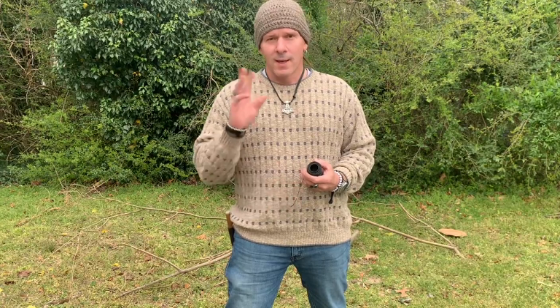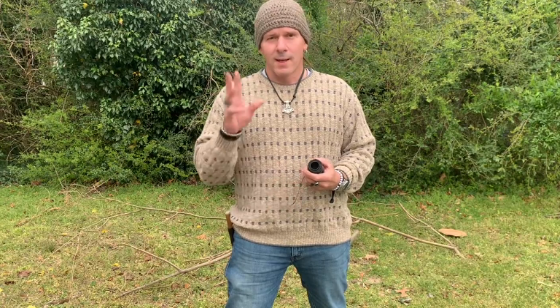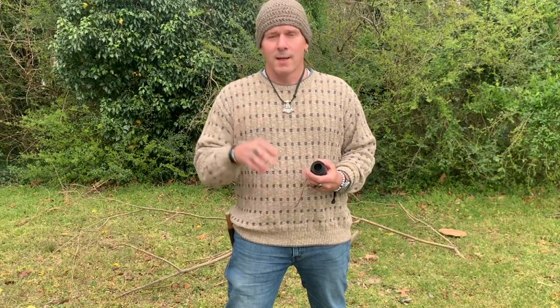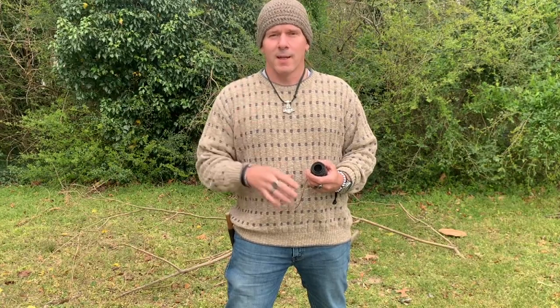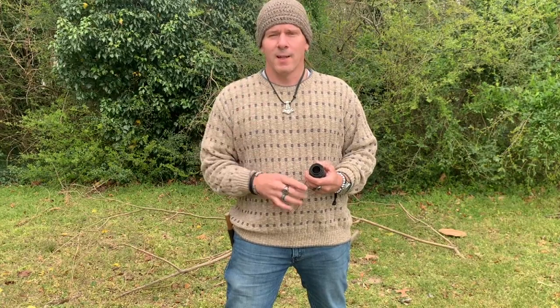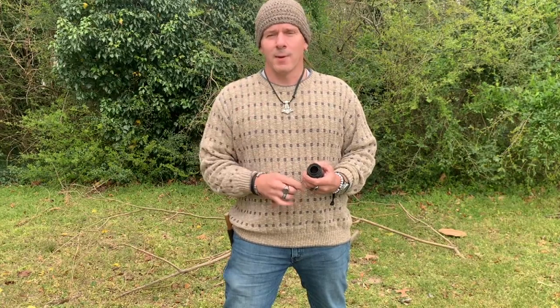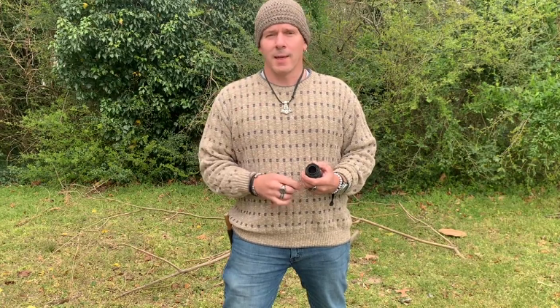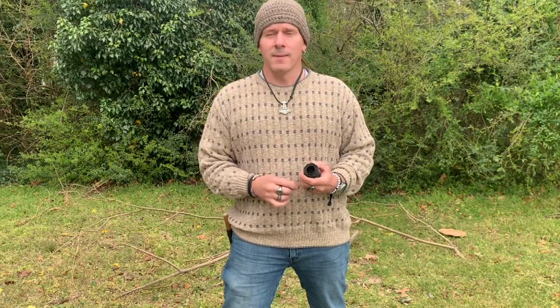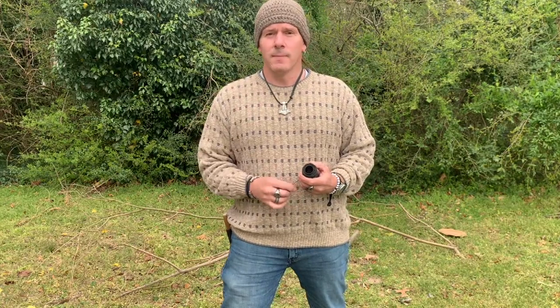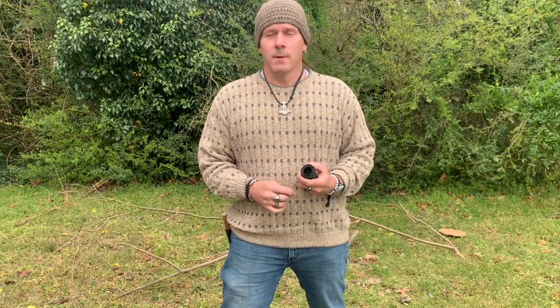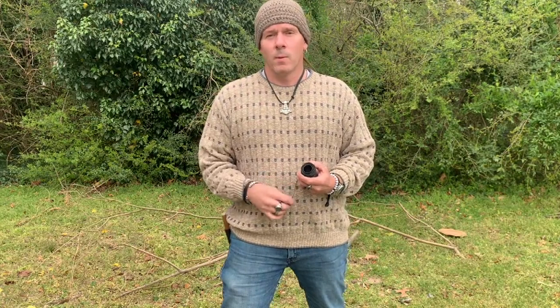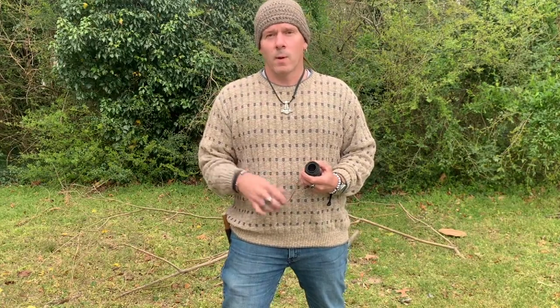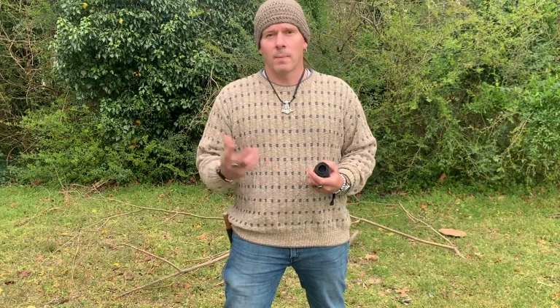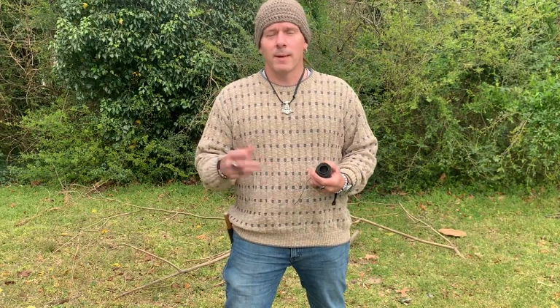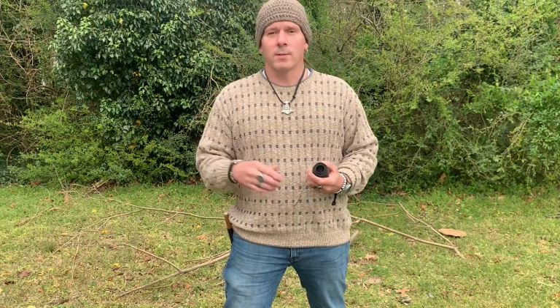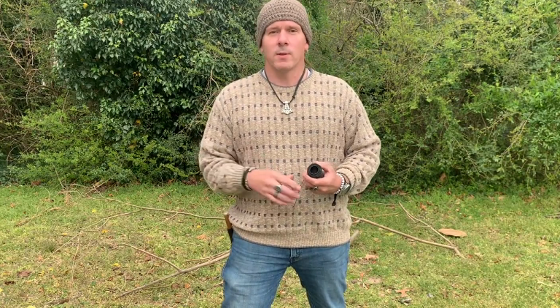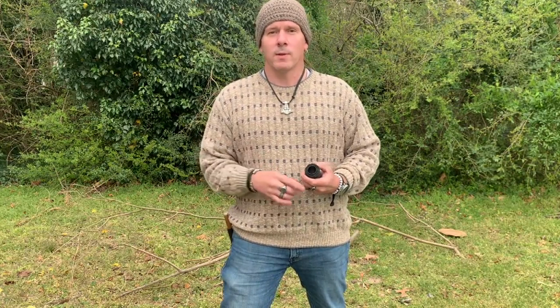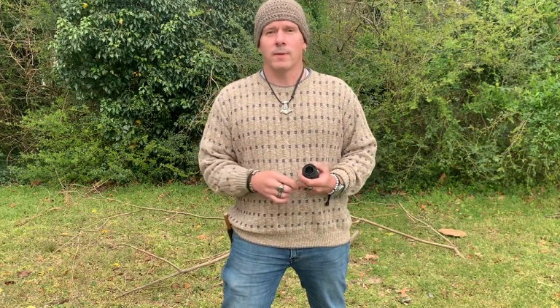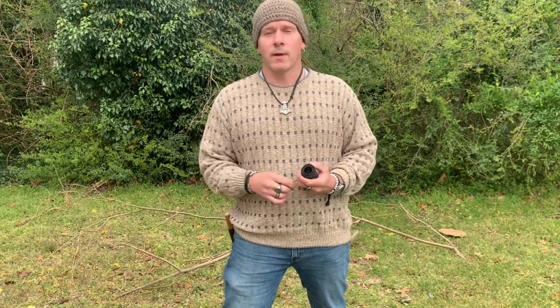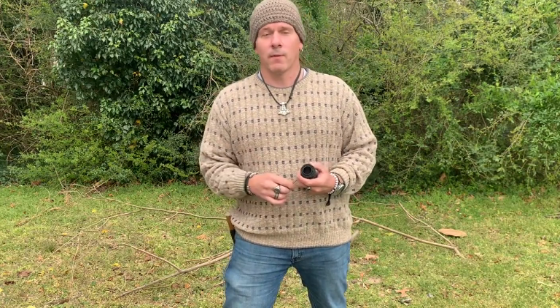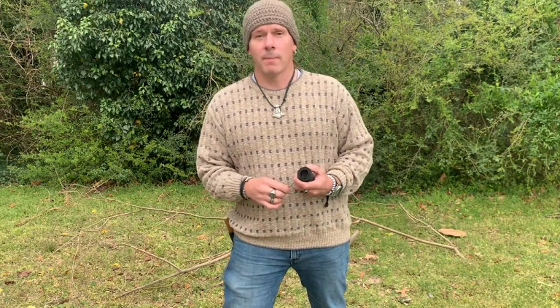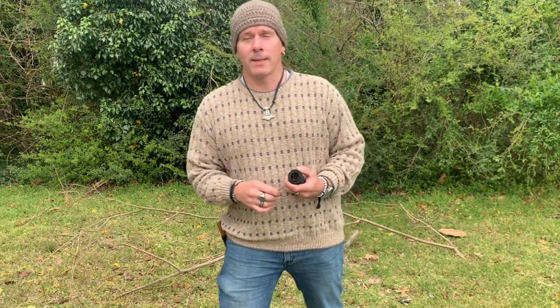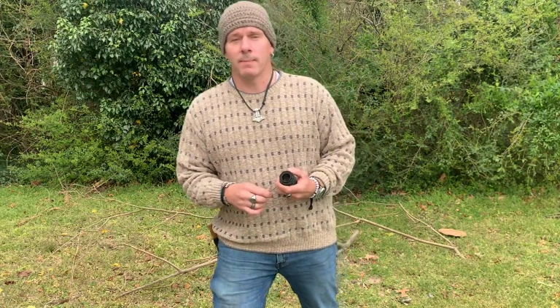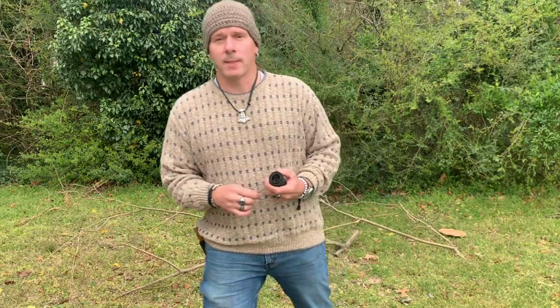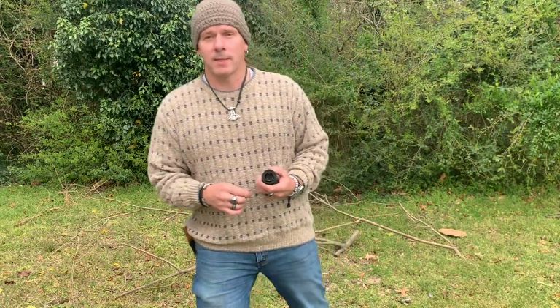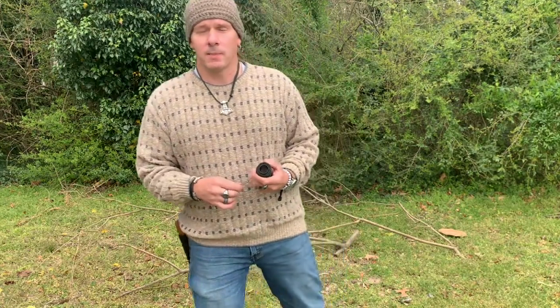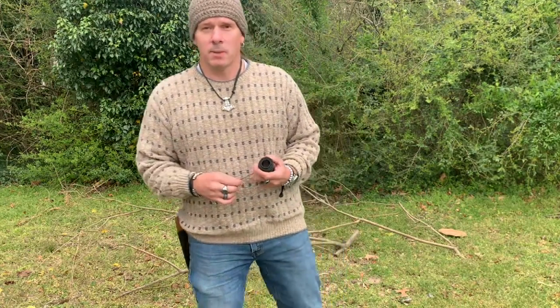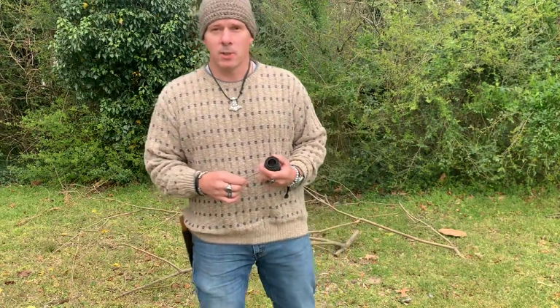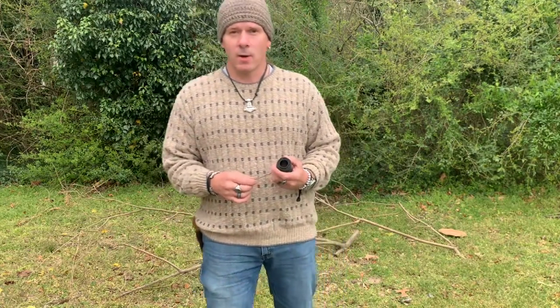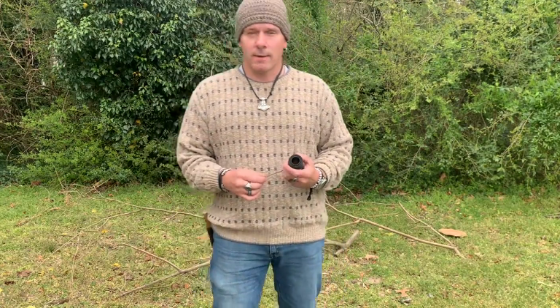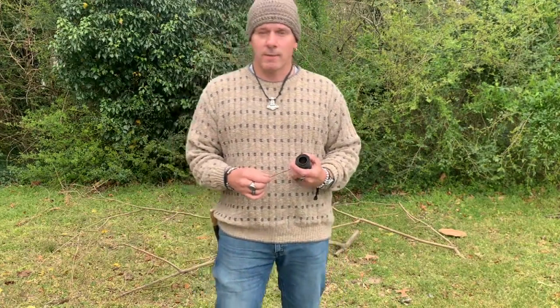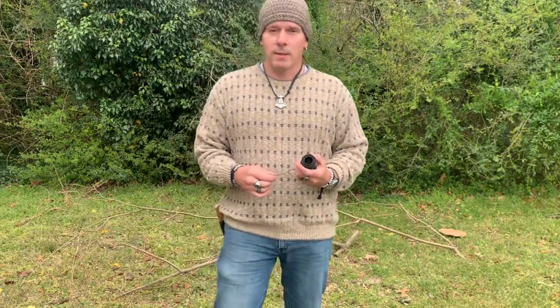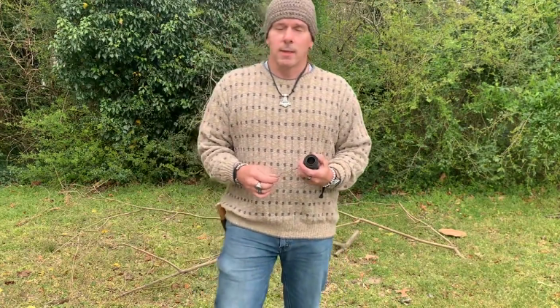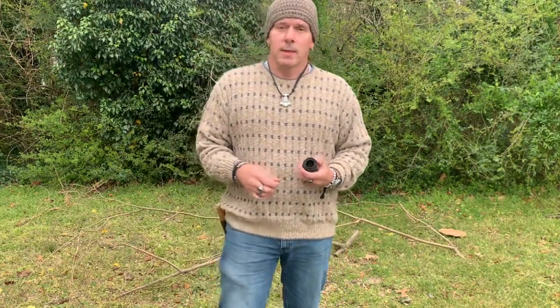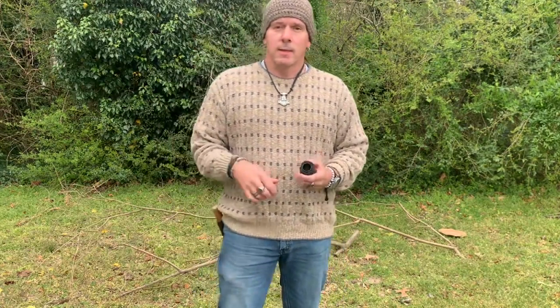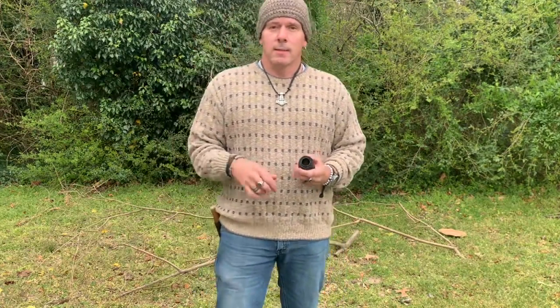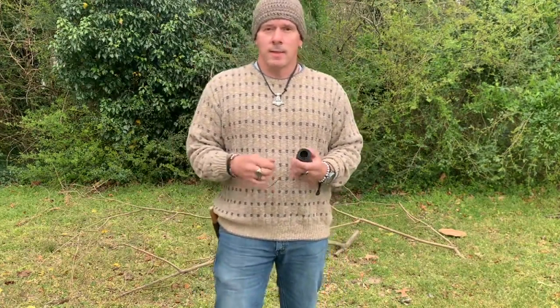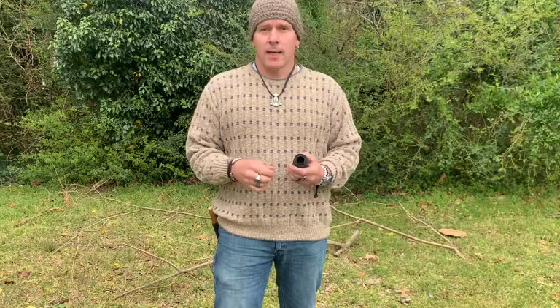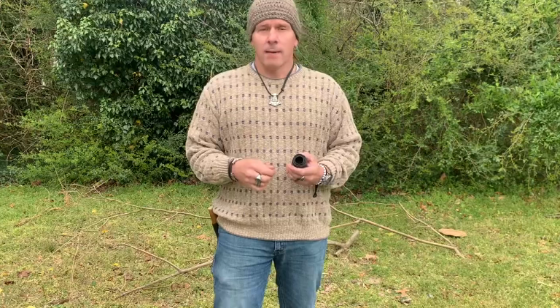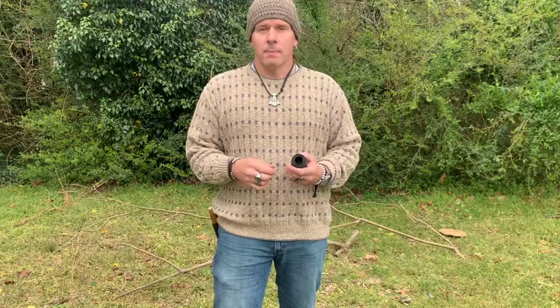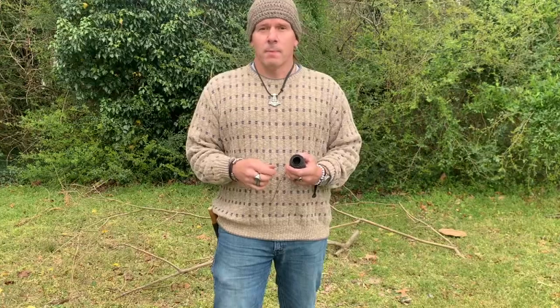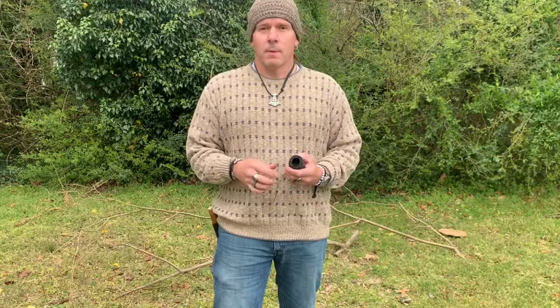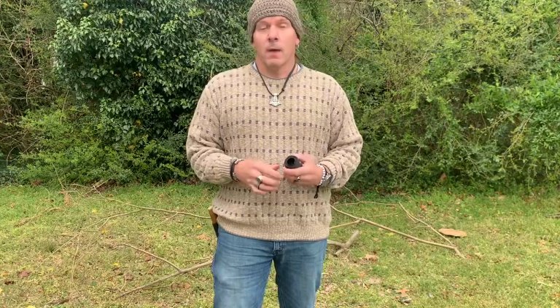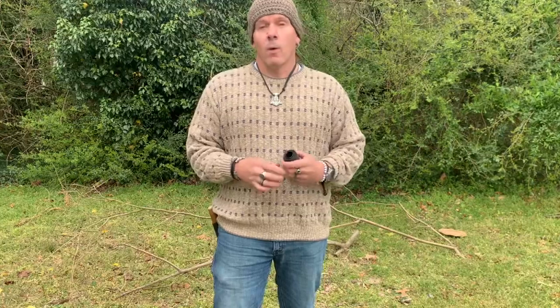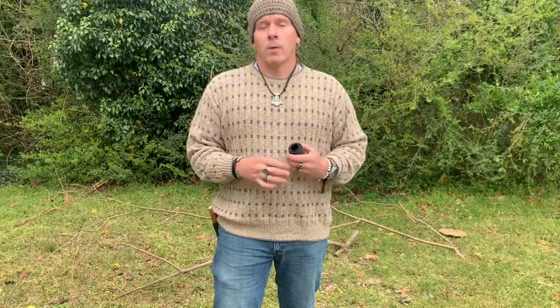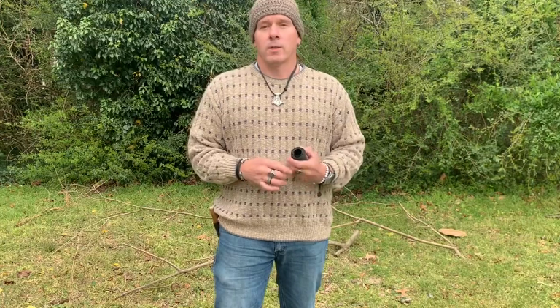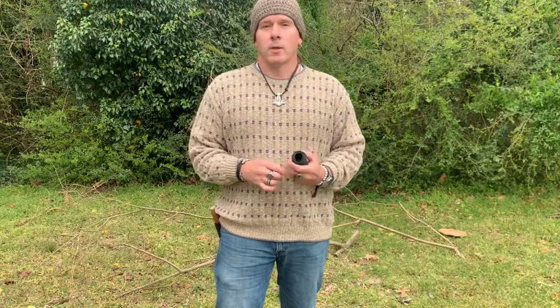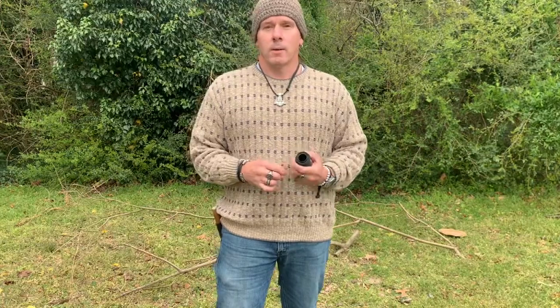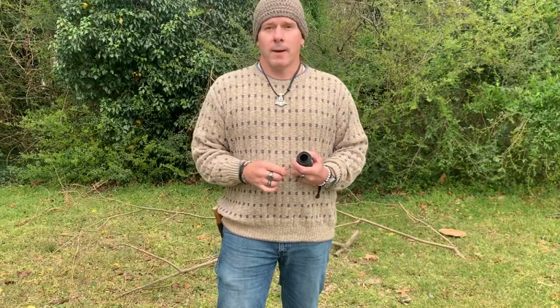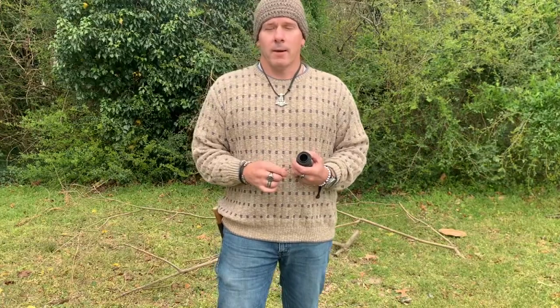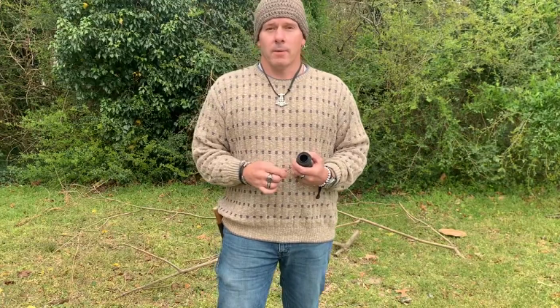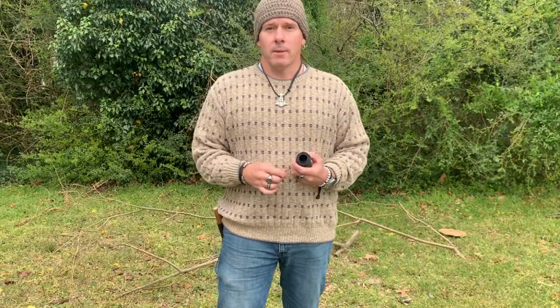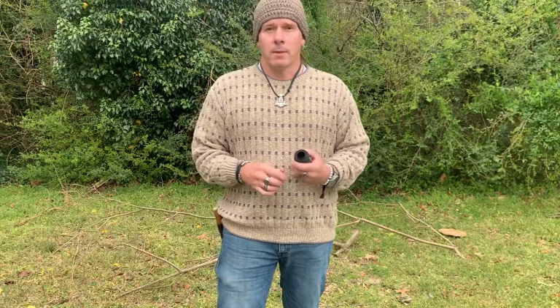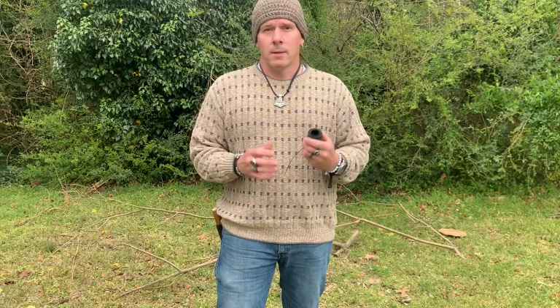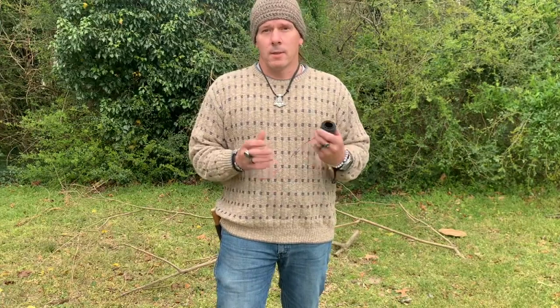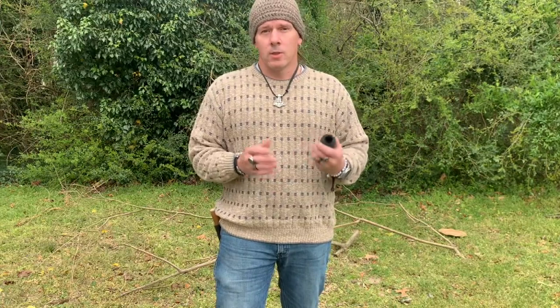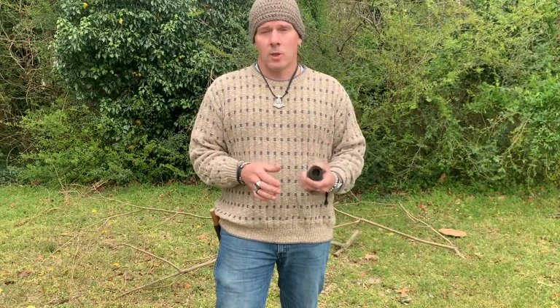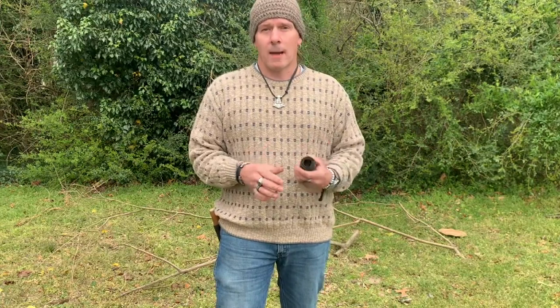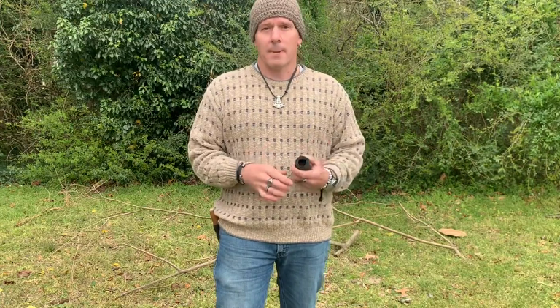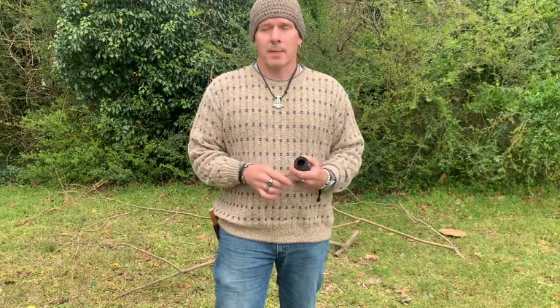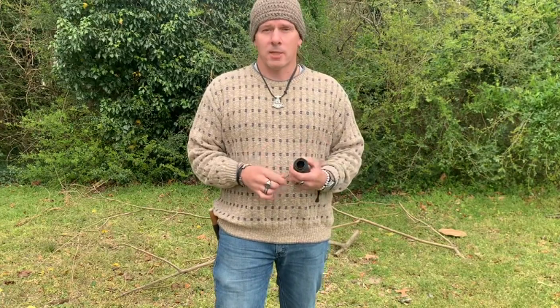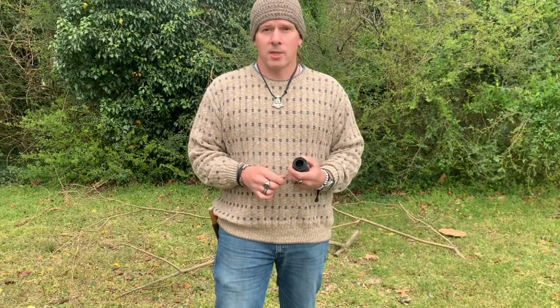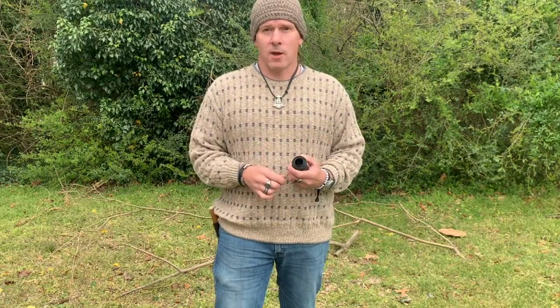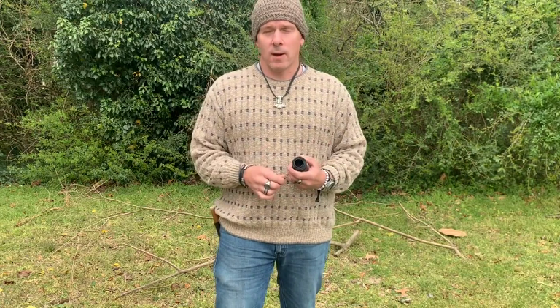Hello again. Welcome back to another video from Back to Basics Bushcraft. Today I want to talk about trapping and snaring.